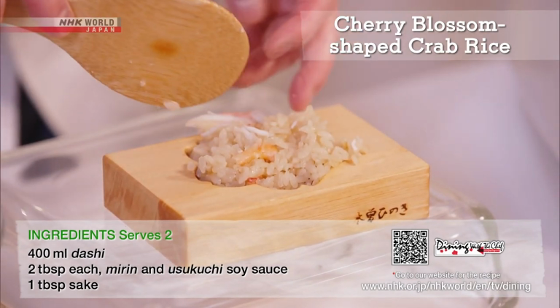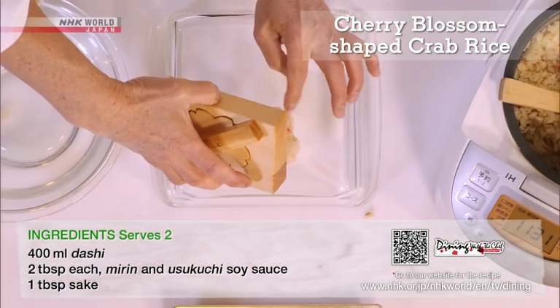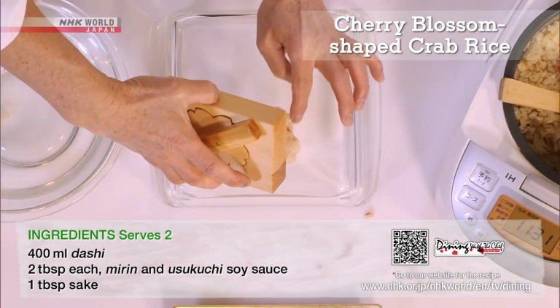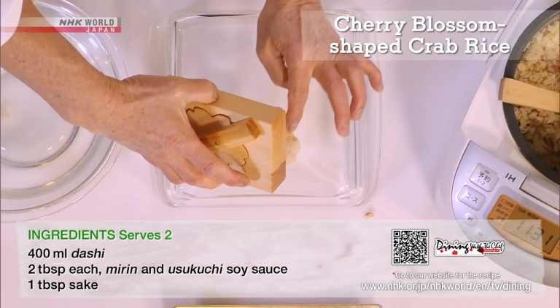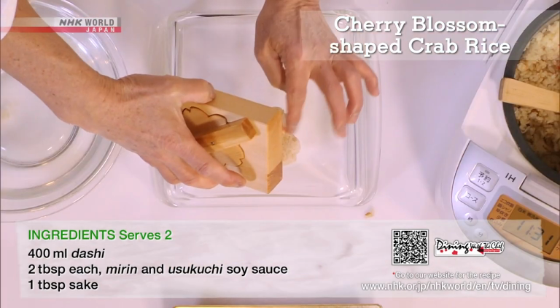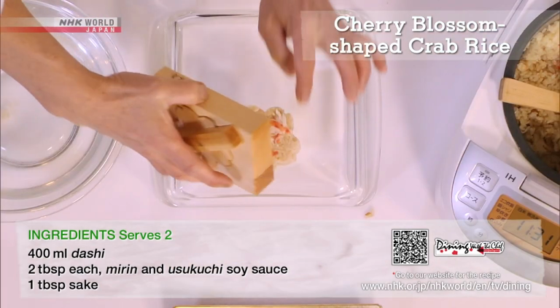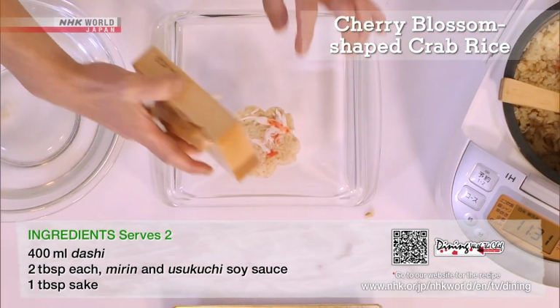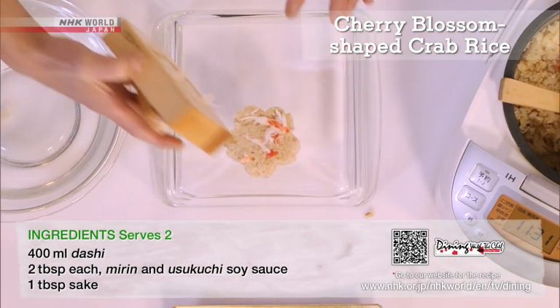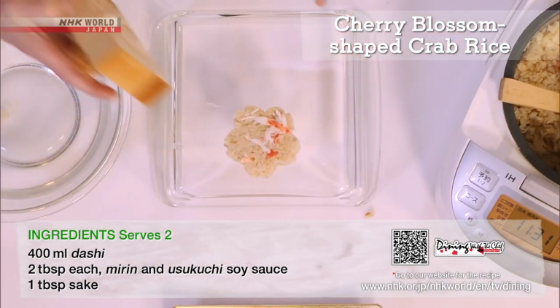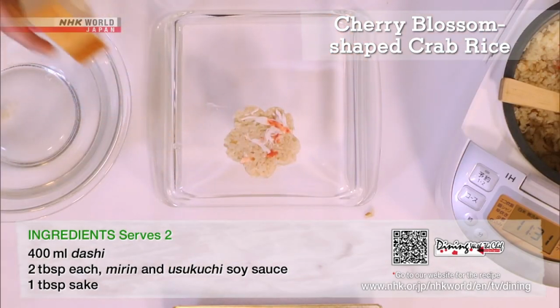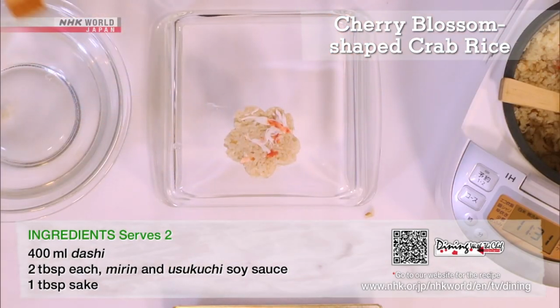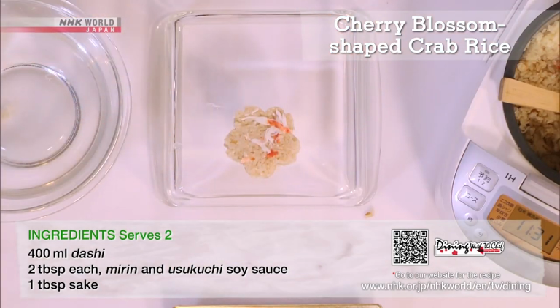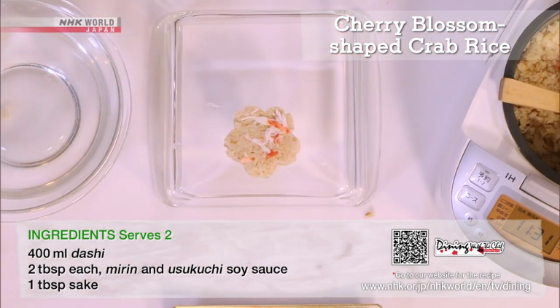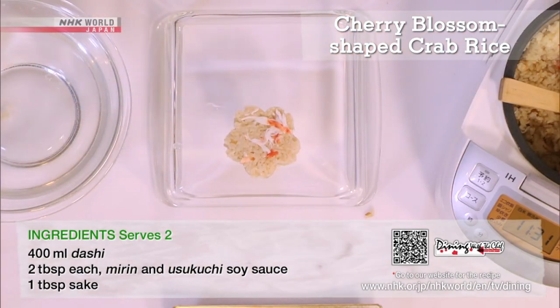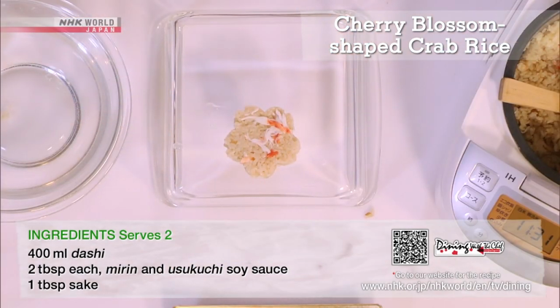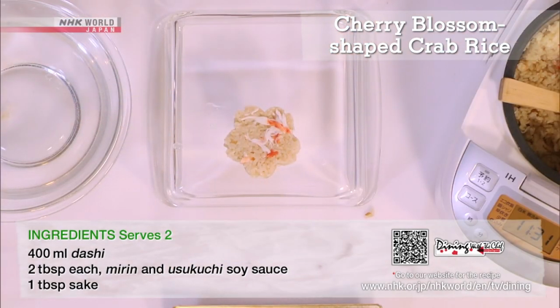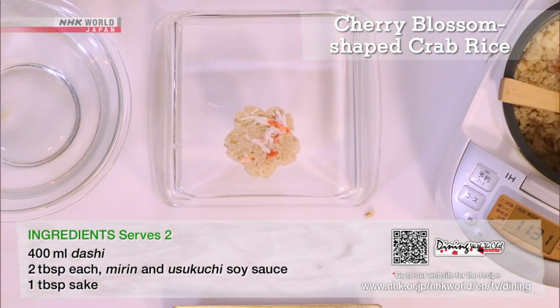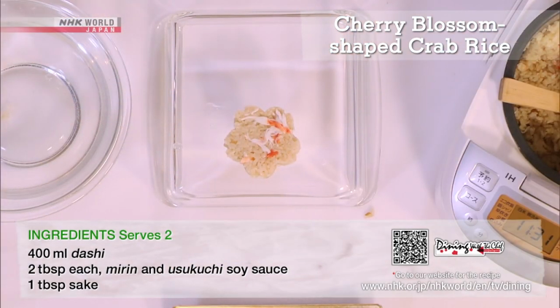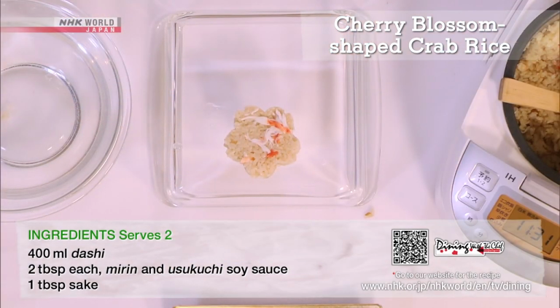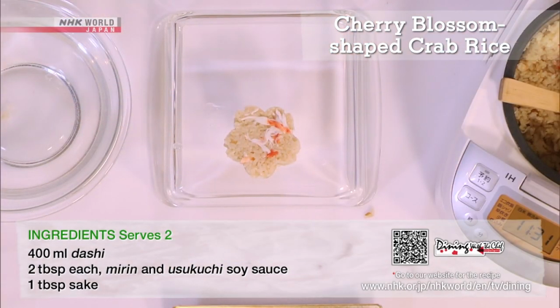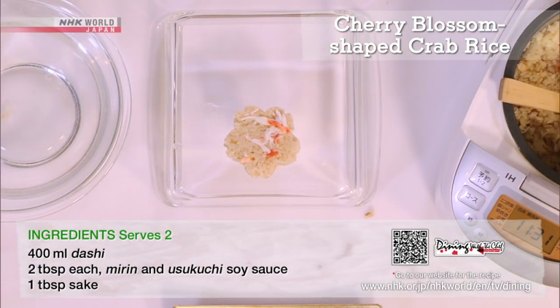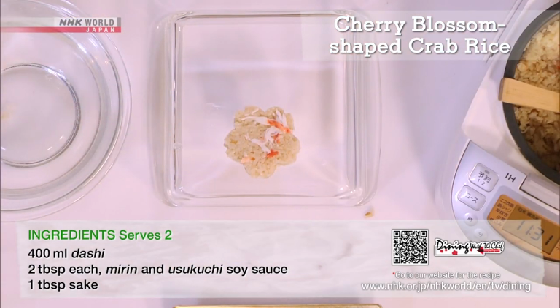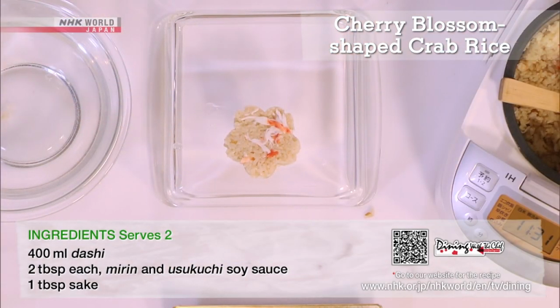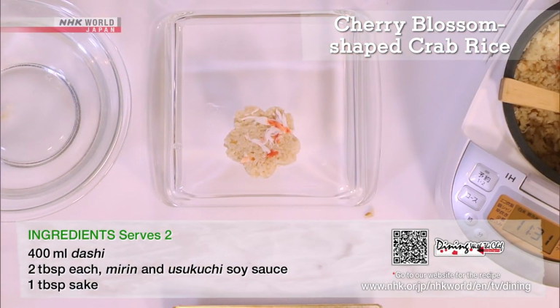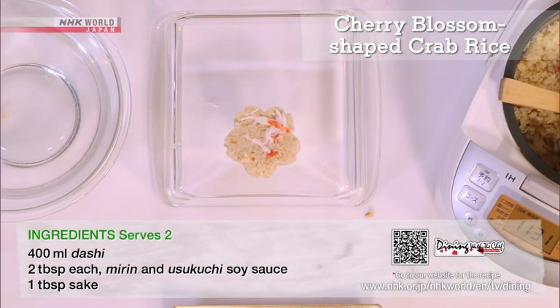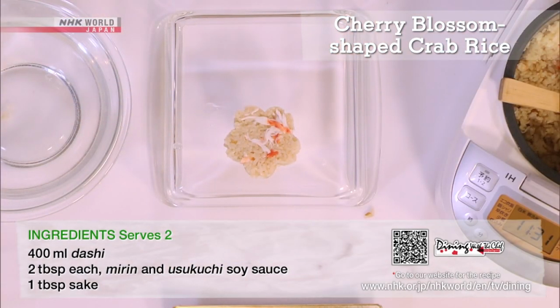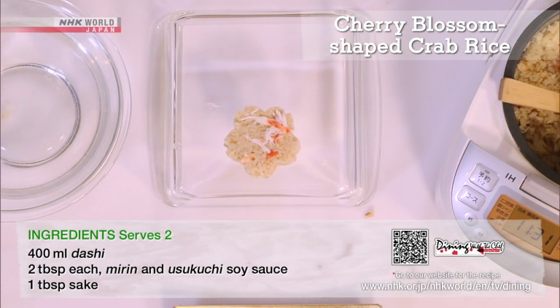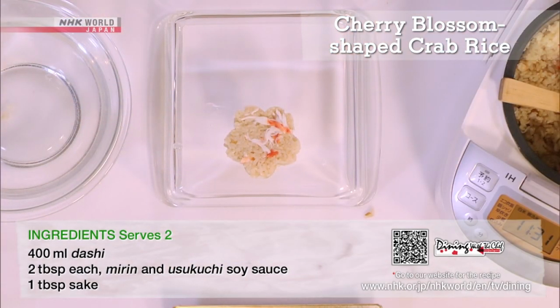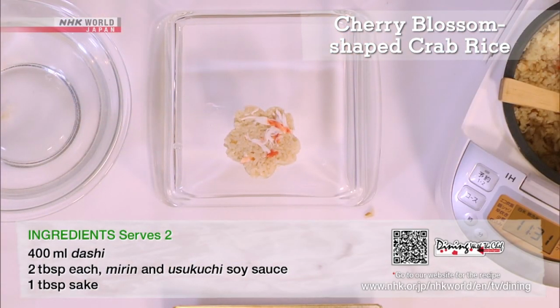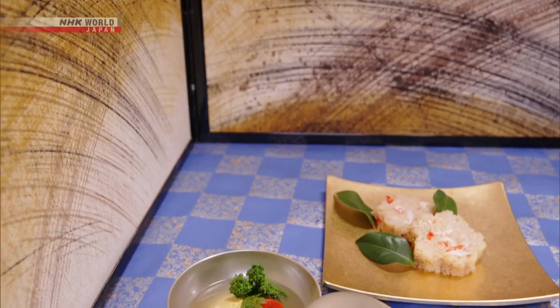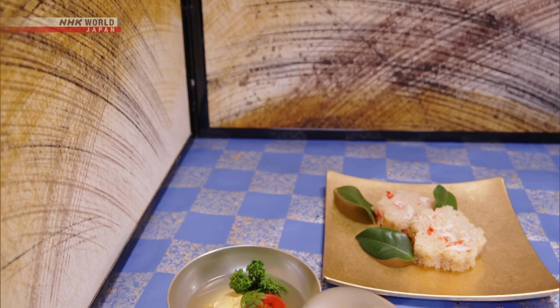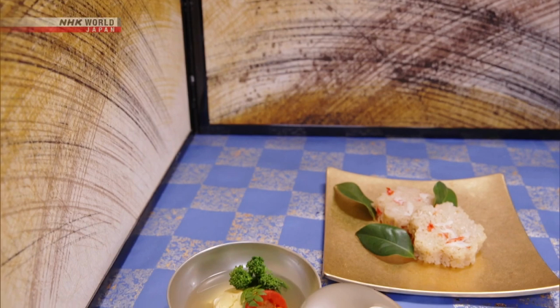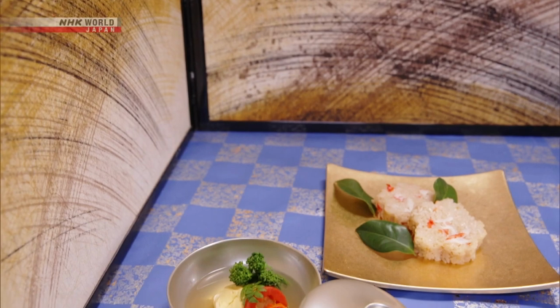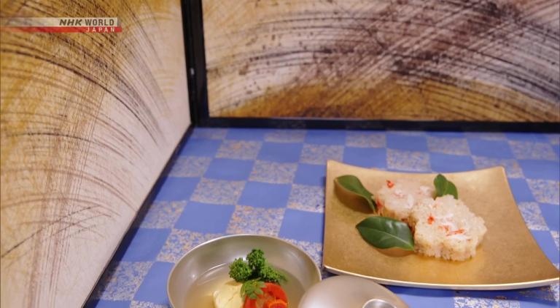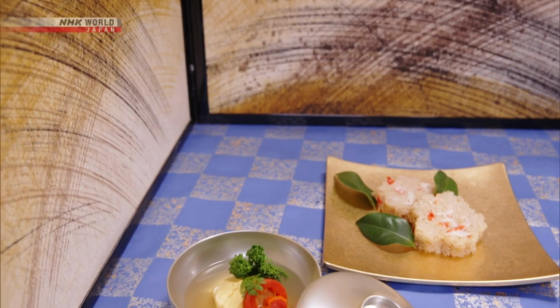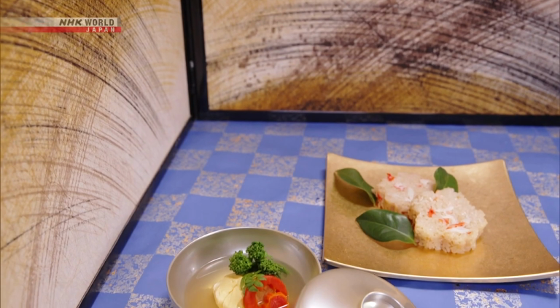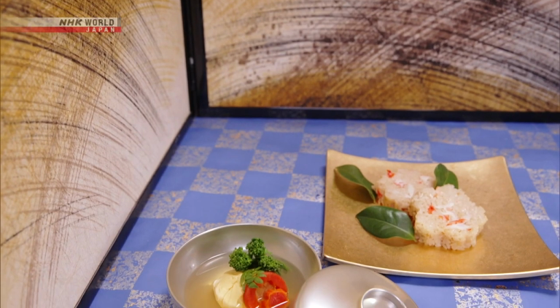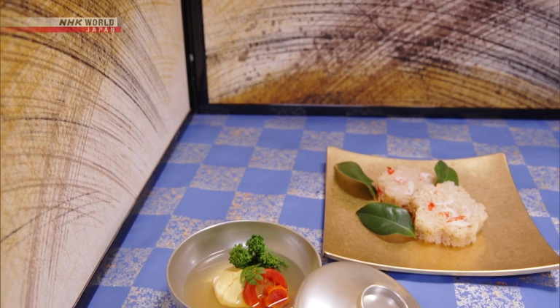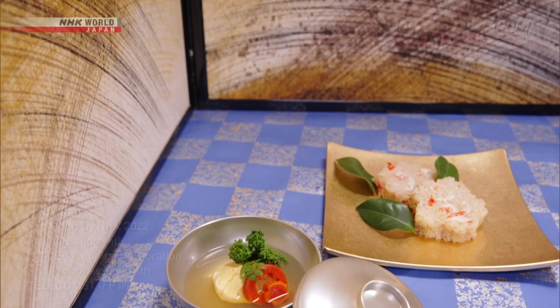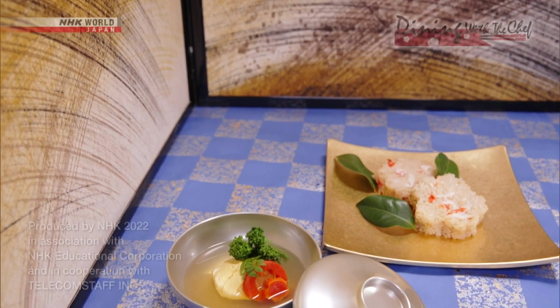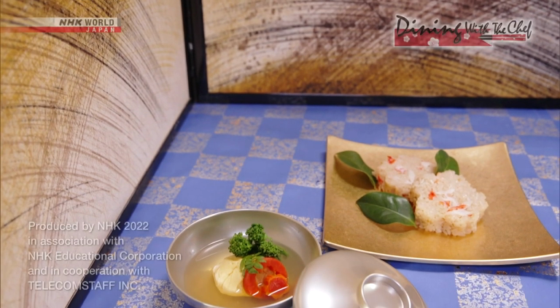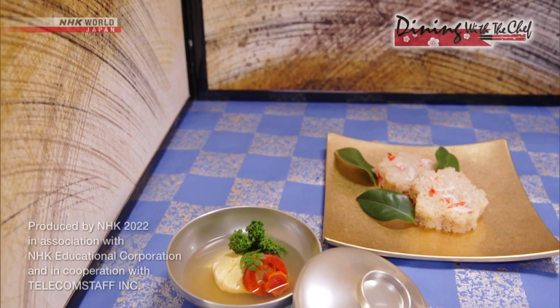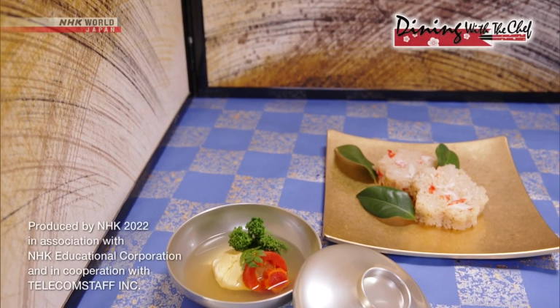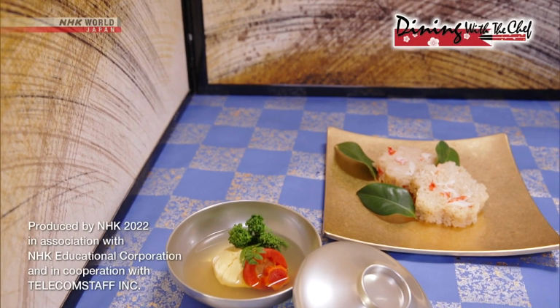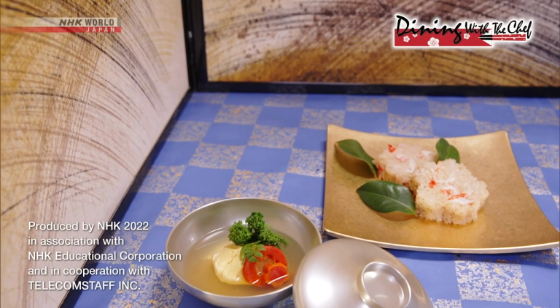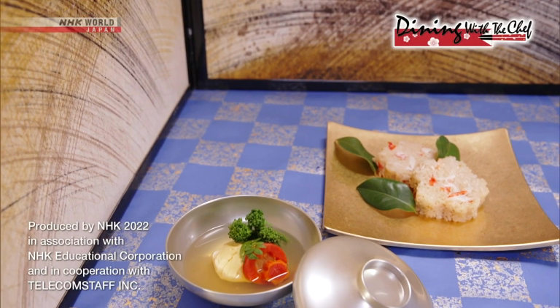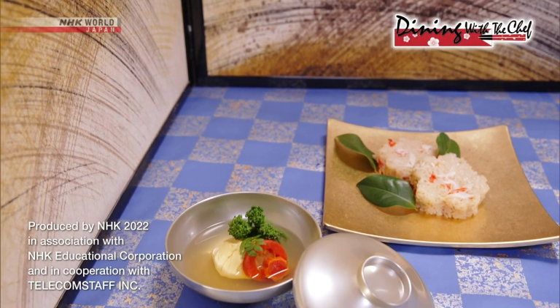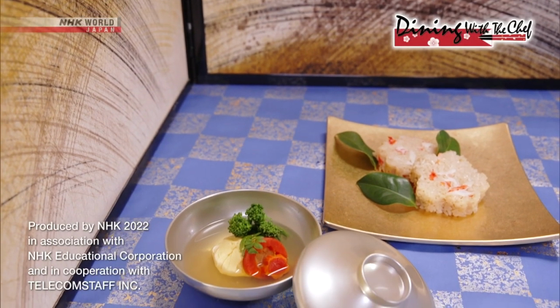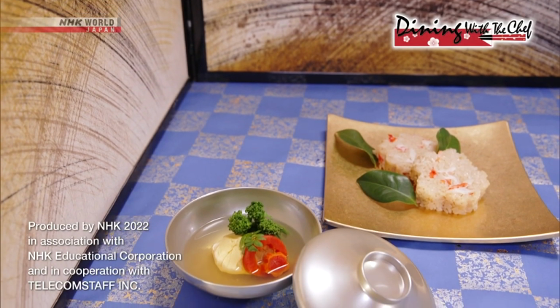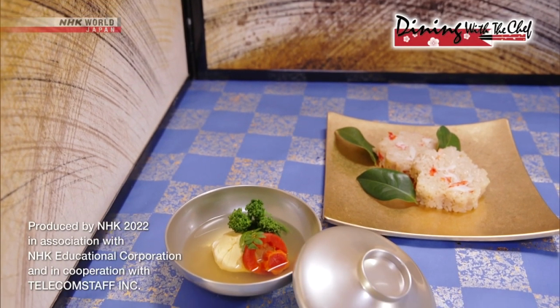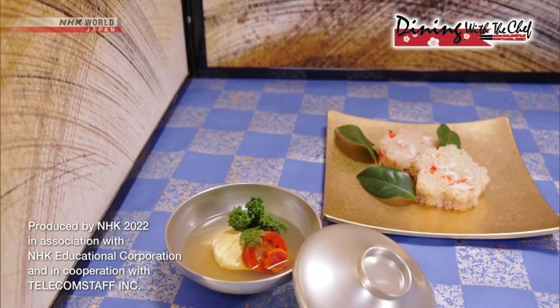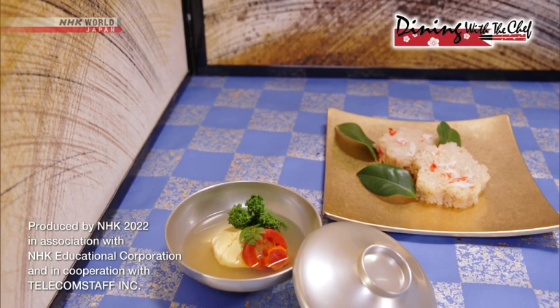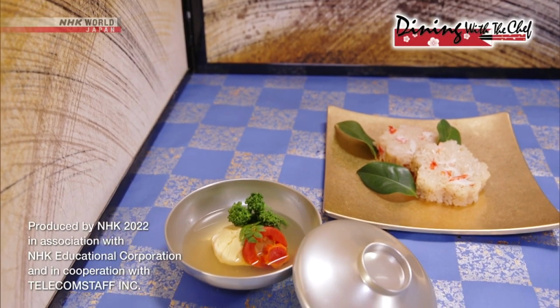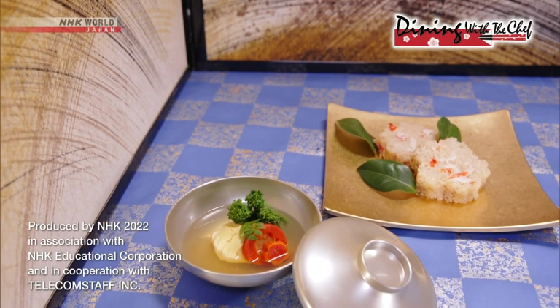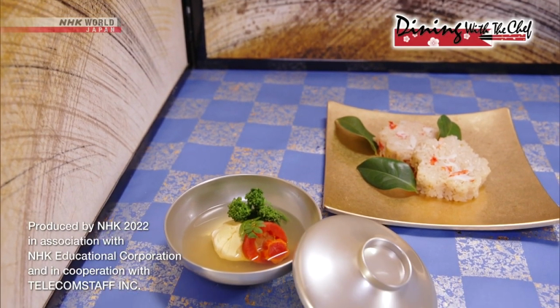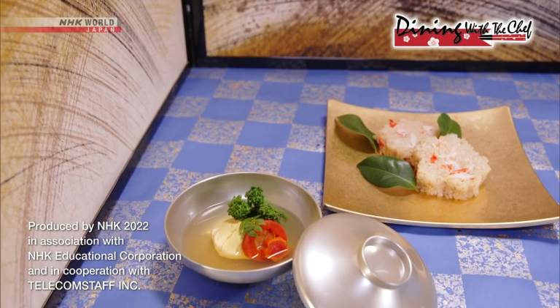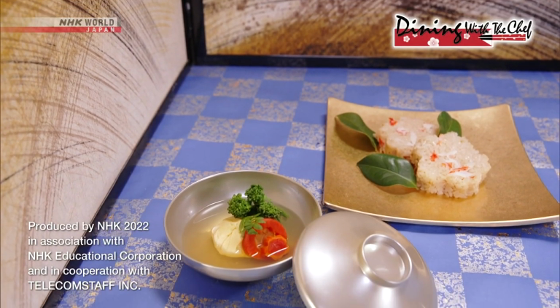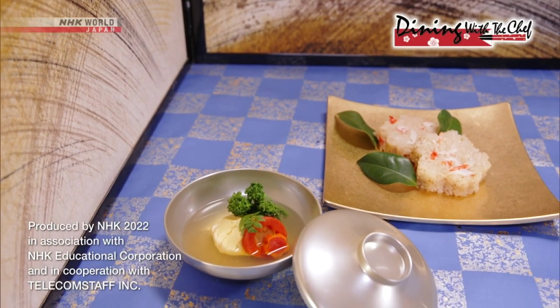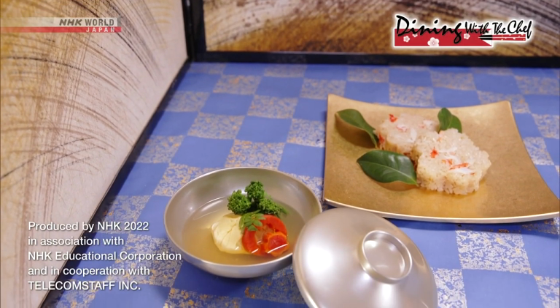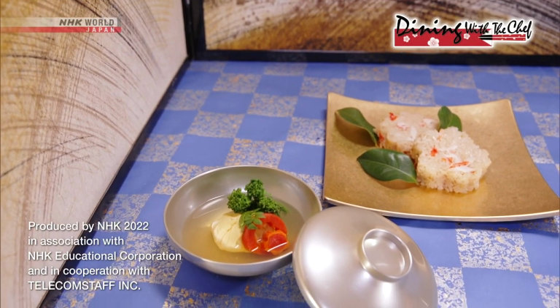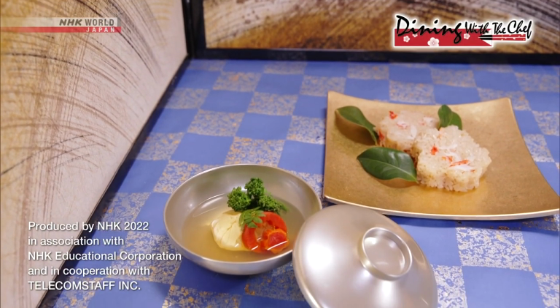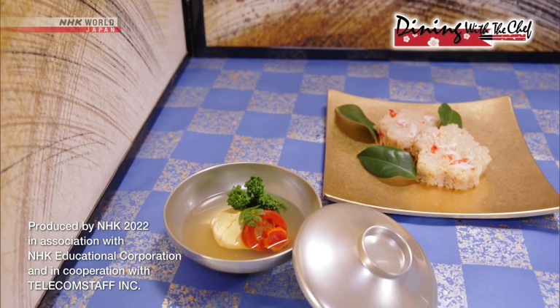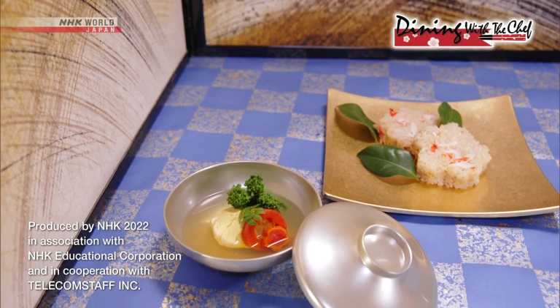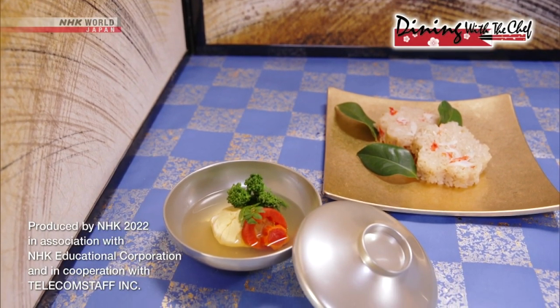That's it. A treat for your eyes and your palate. Why not welcome spring into your house?